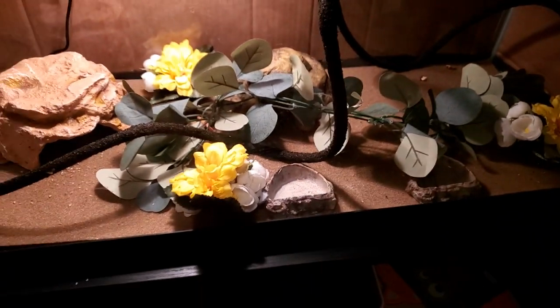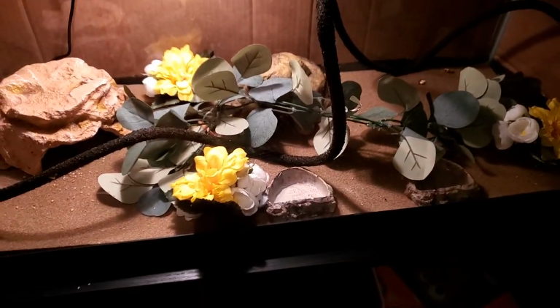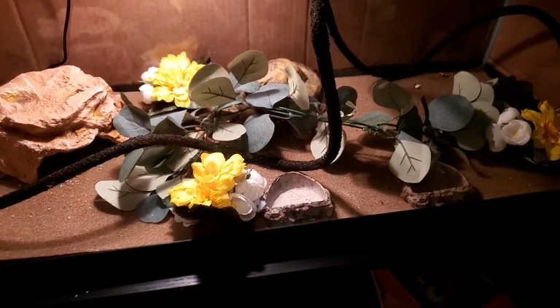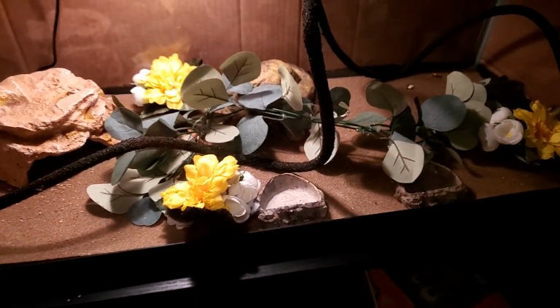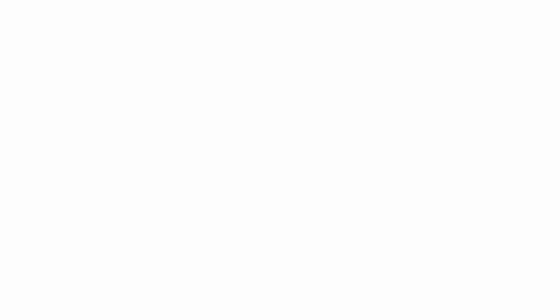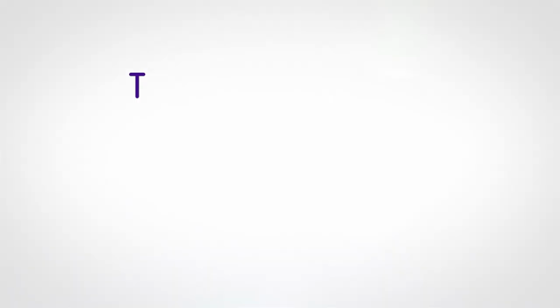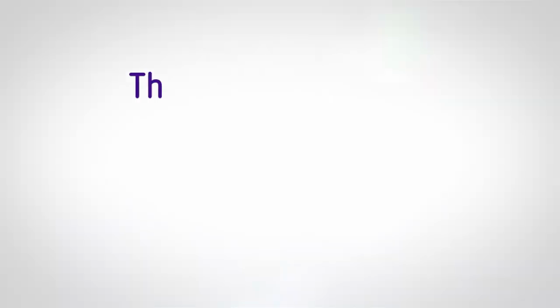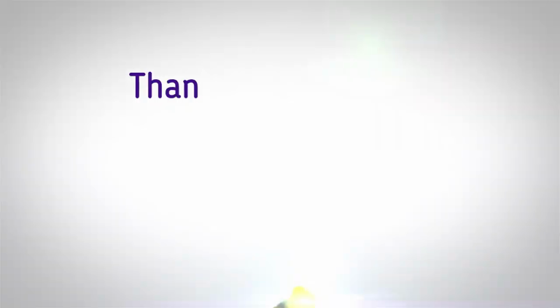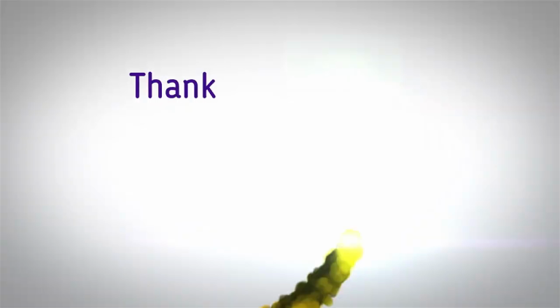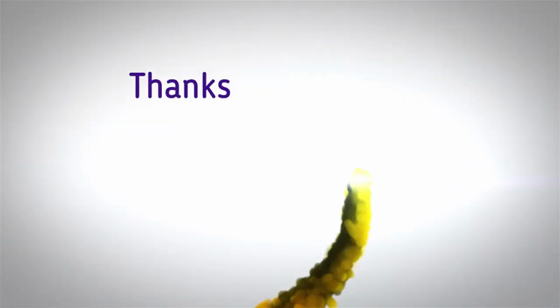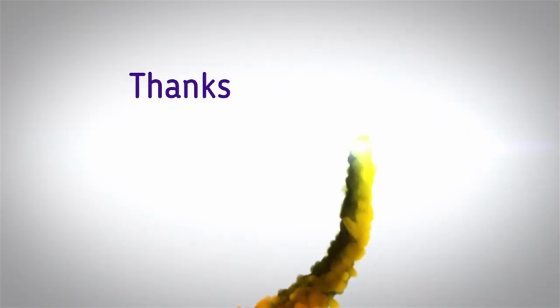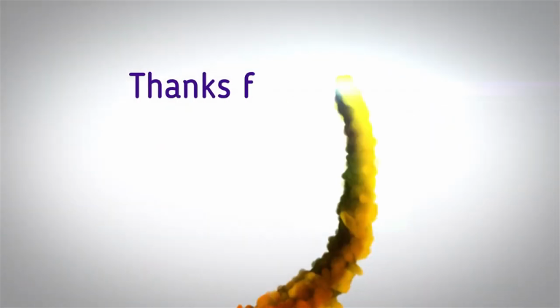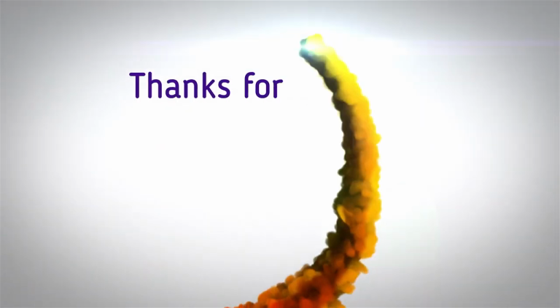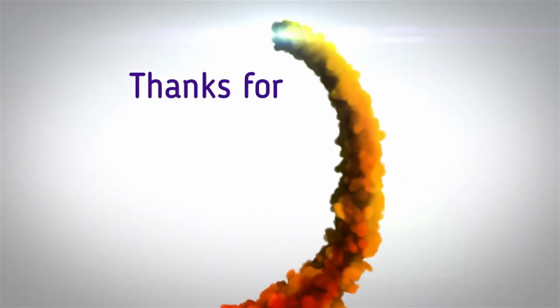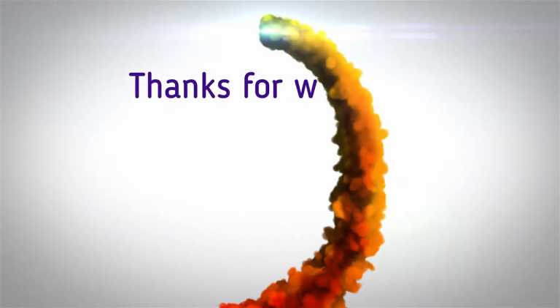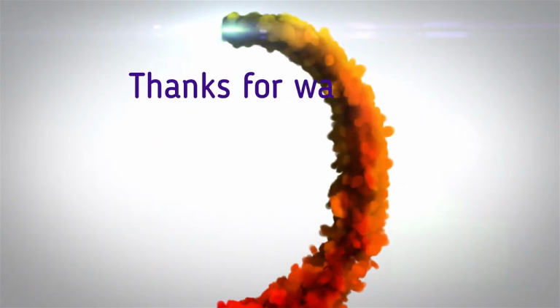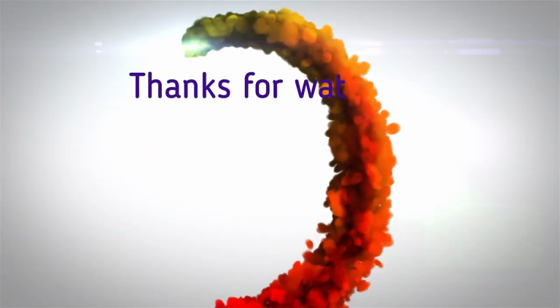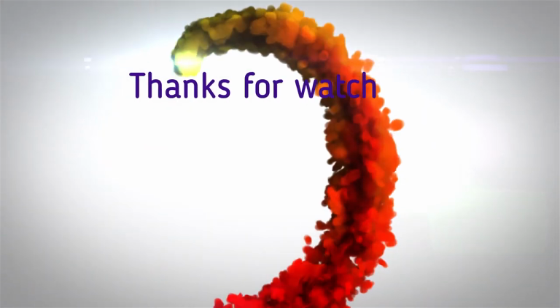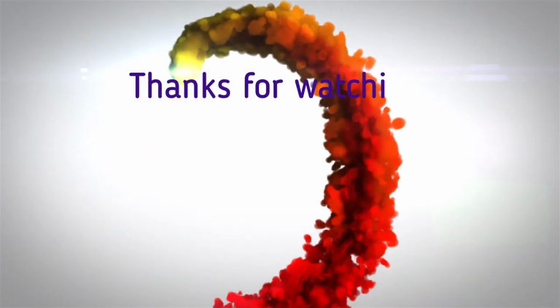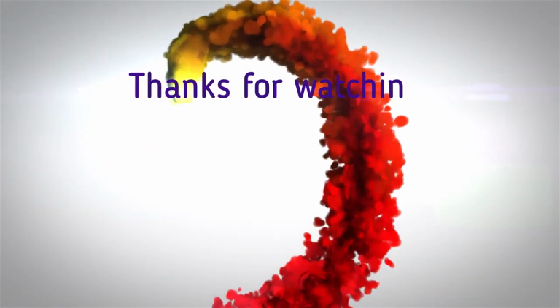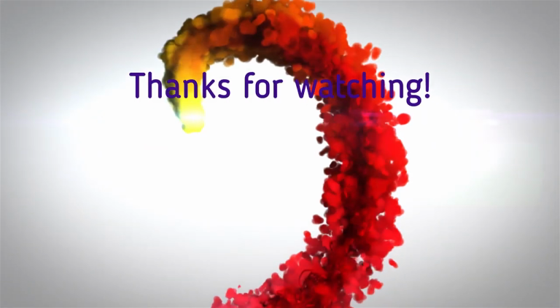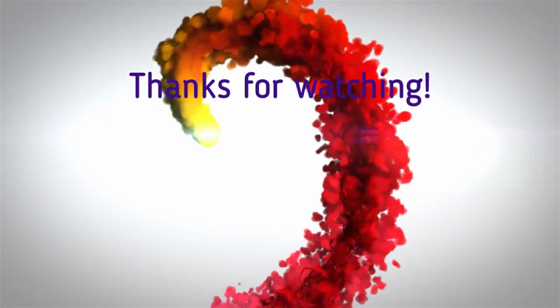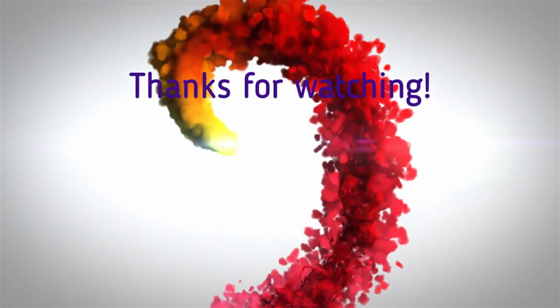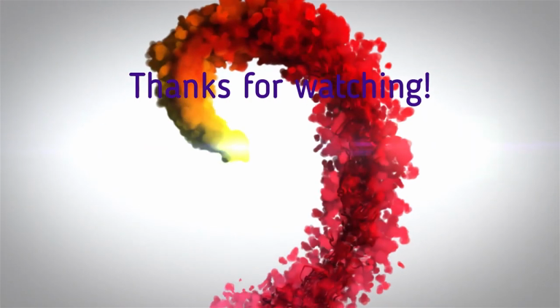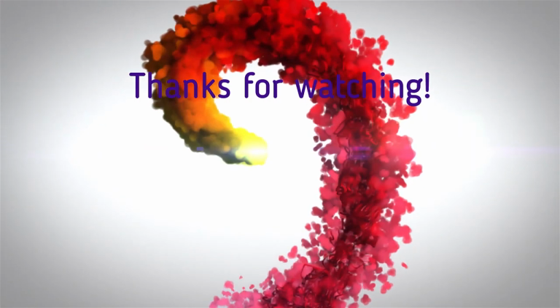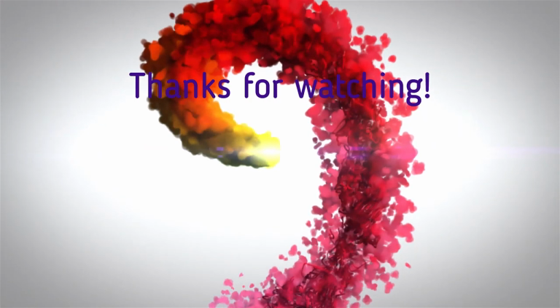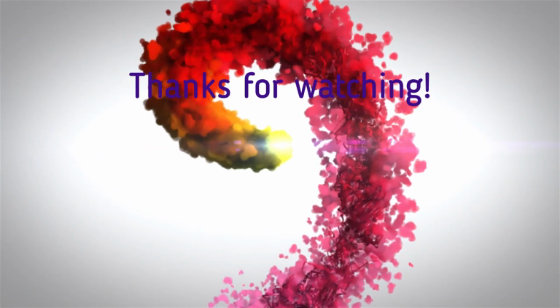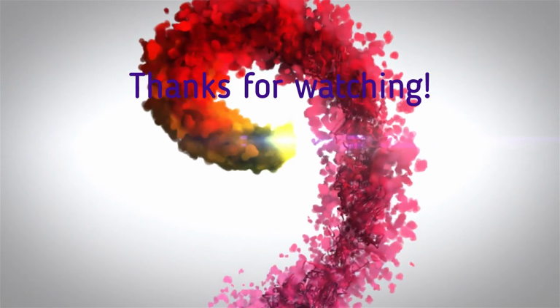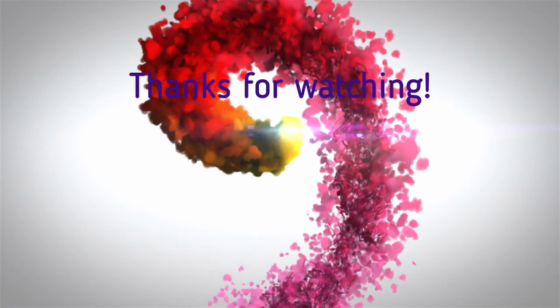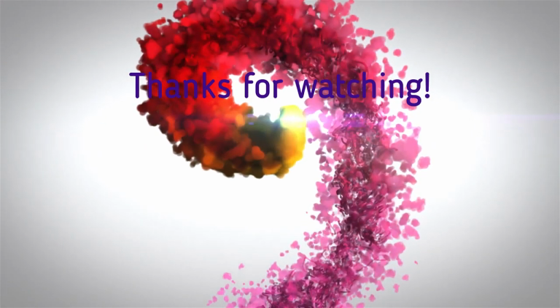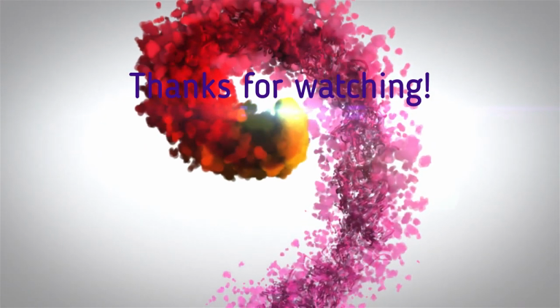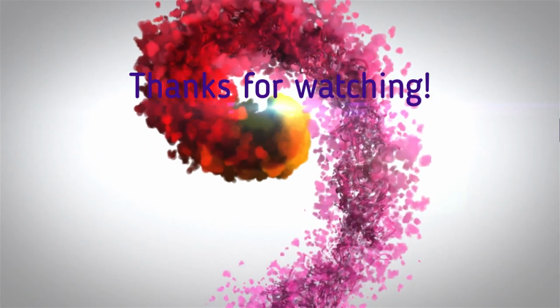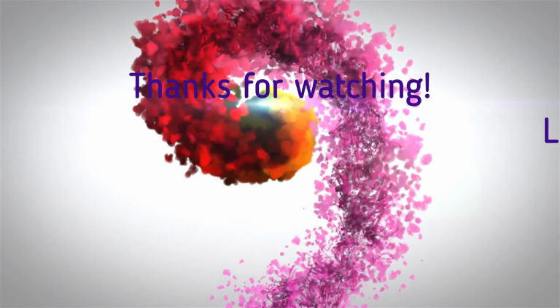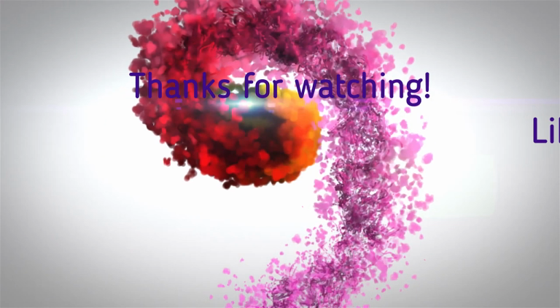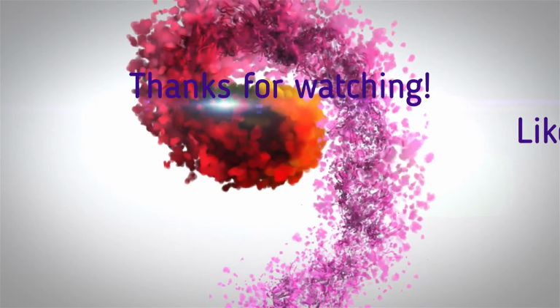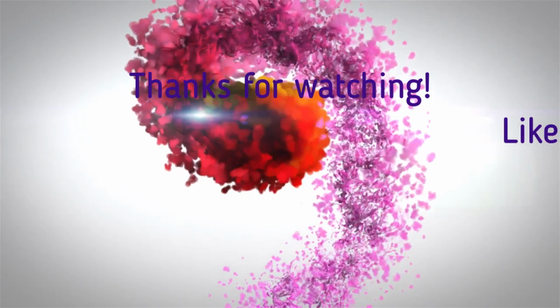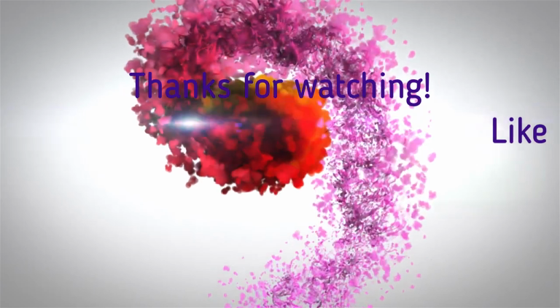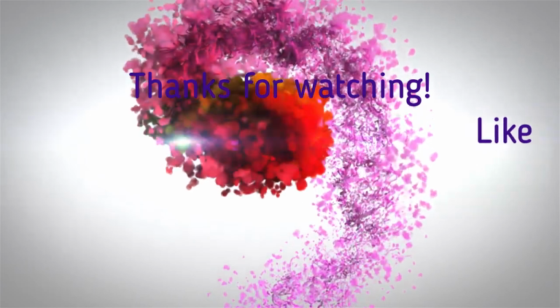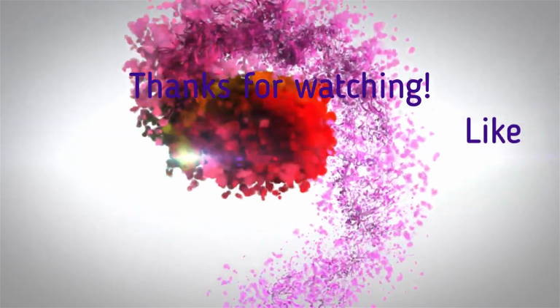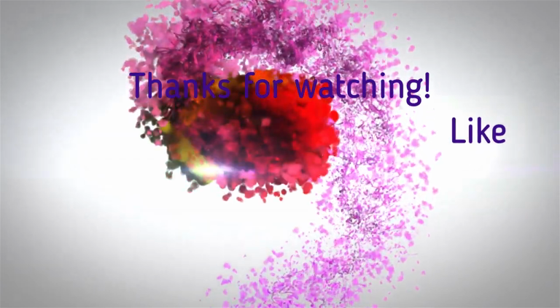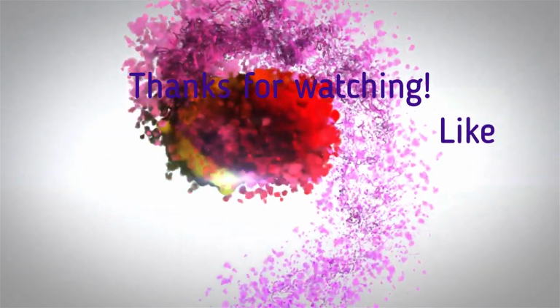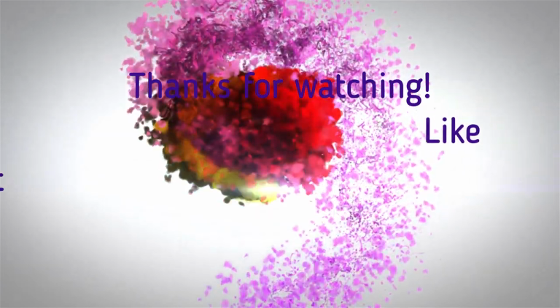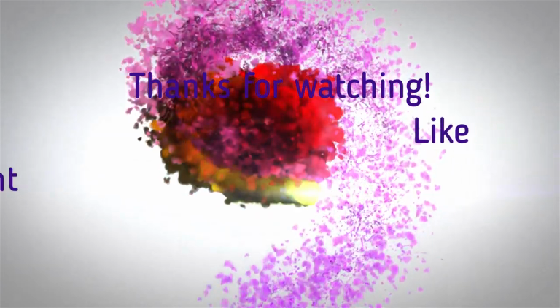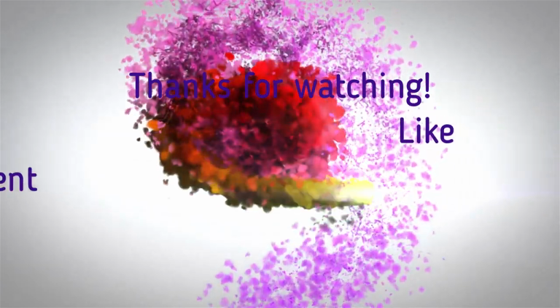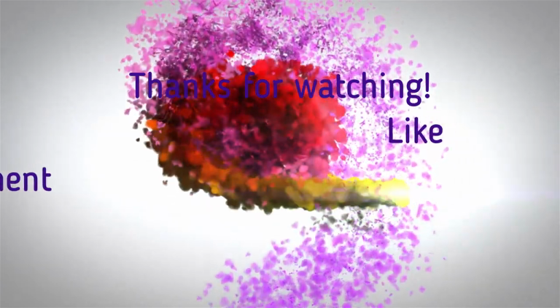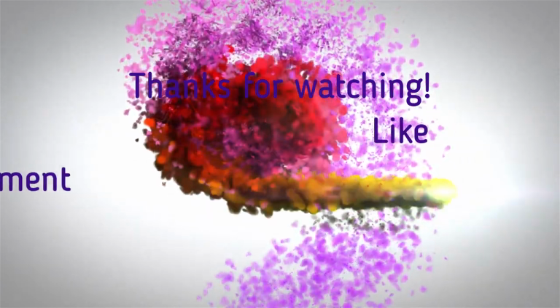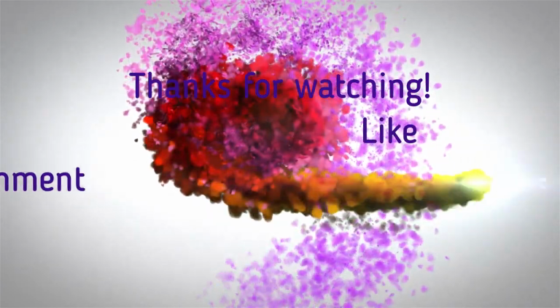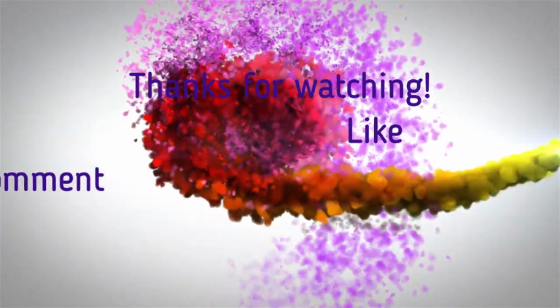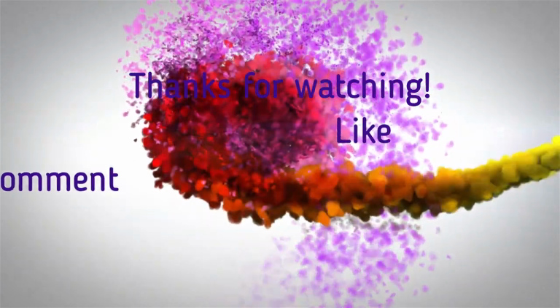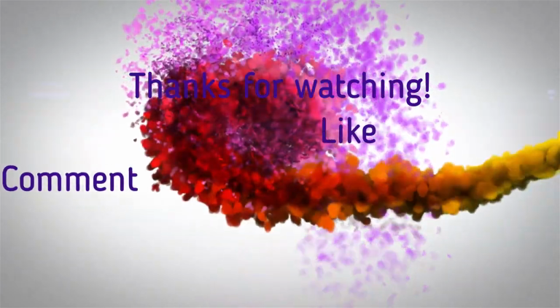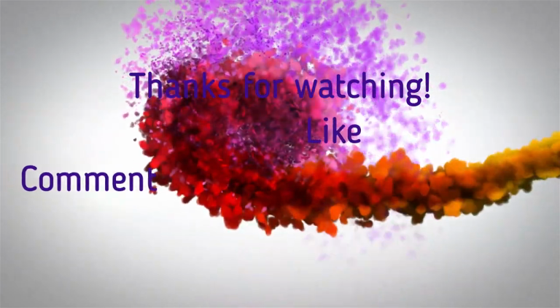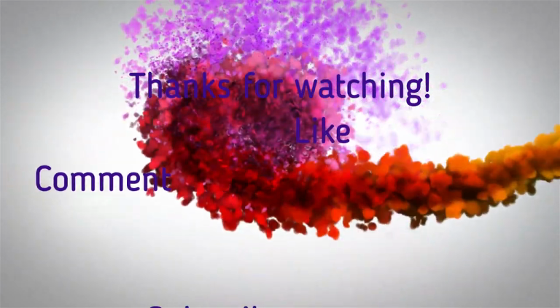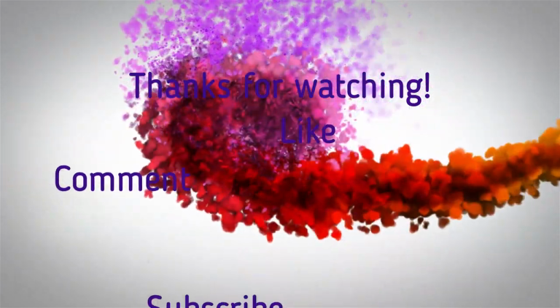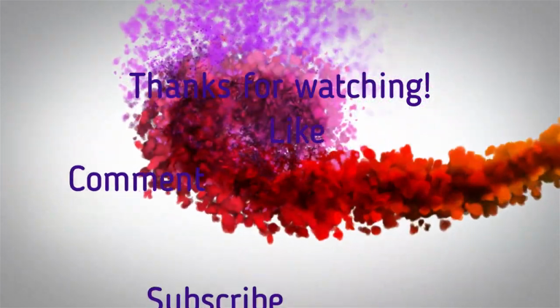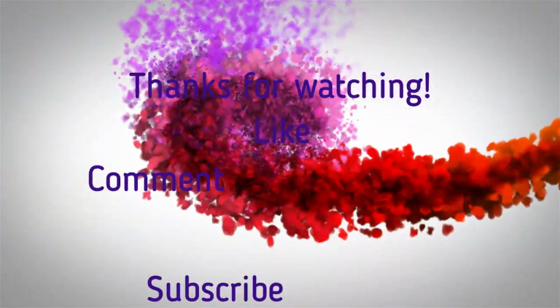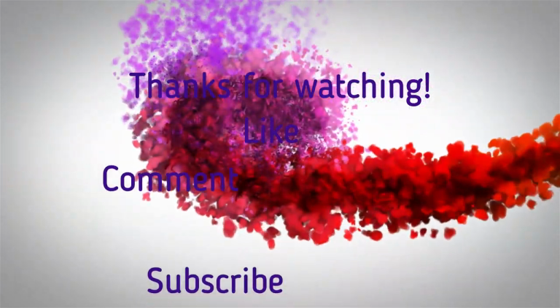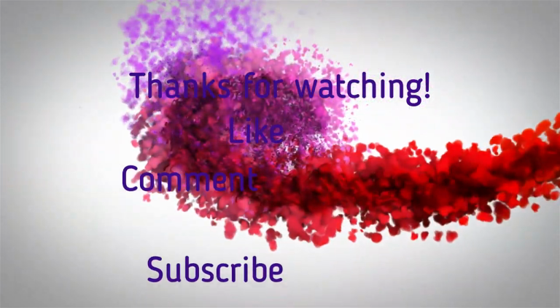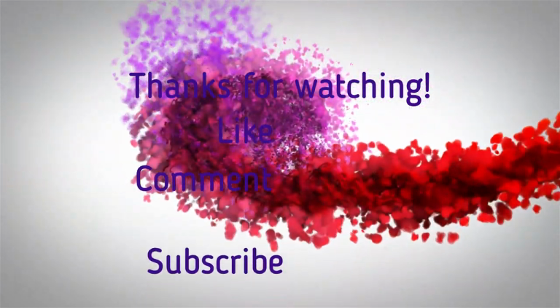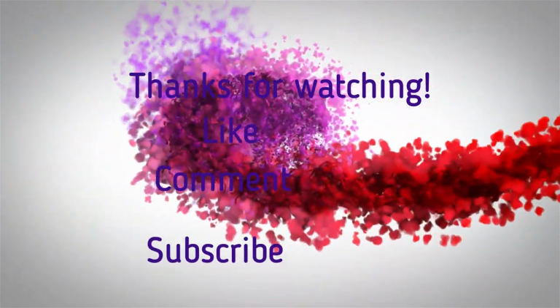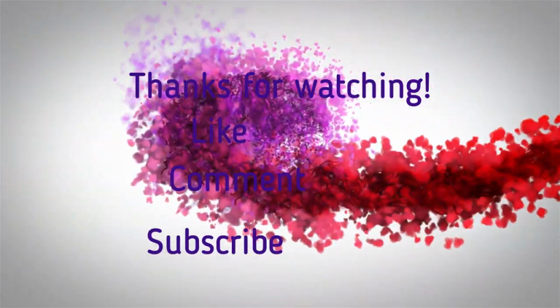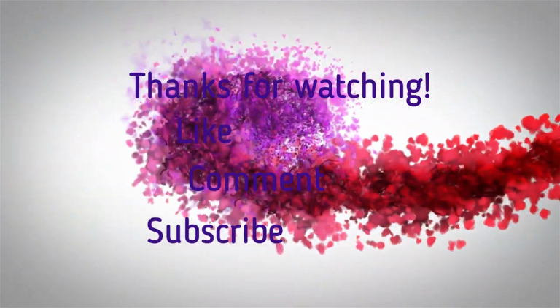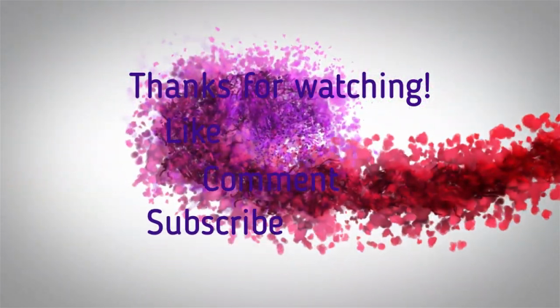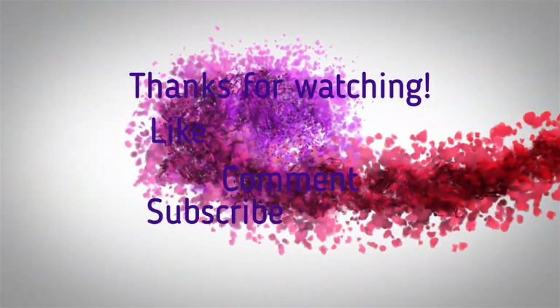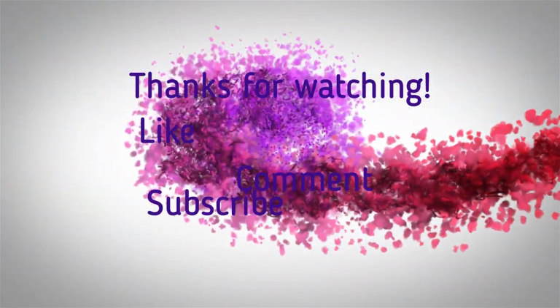Thanks for watching everyone, don't forget to like, comment and subscribe to see more.